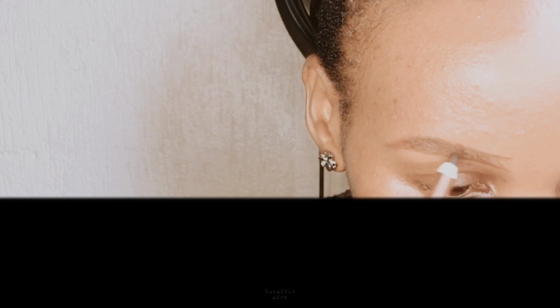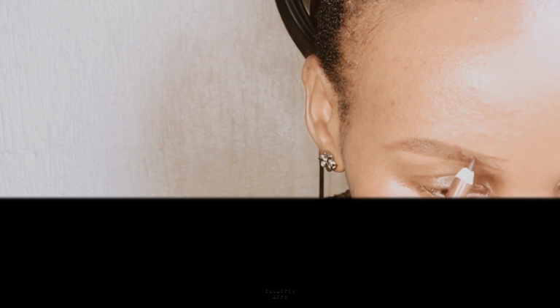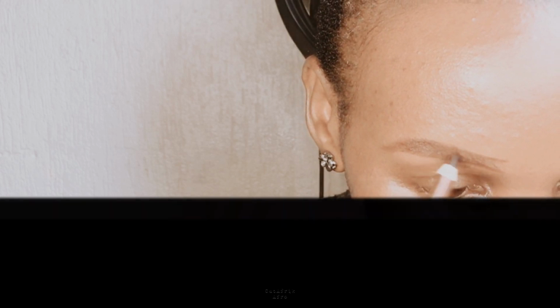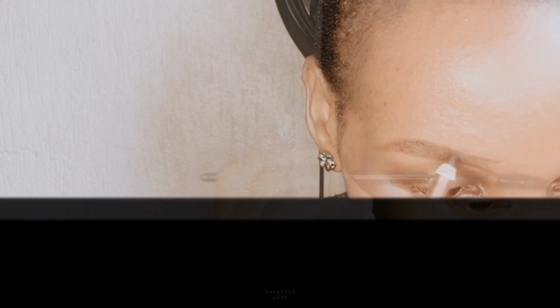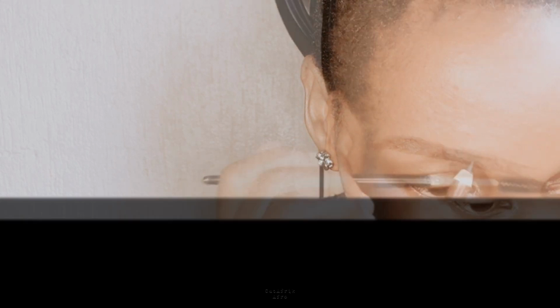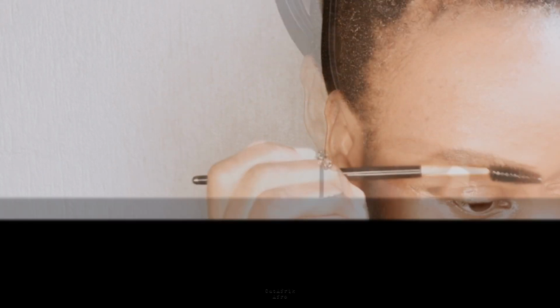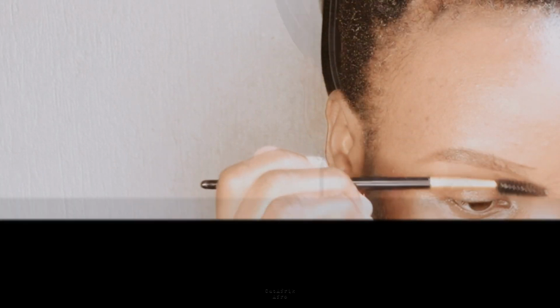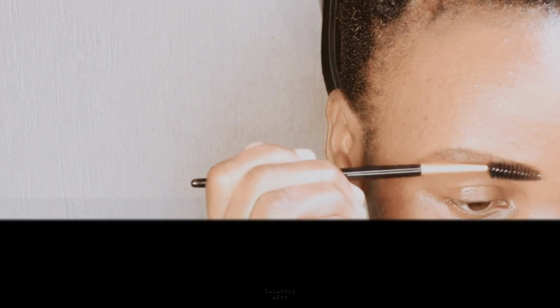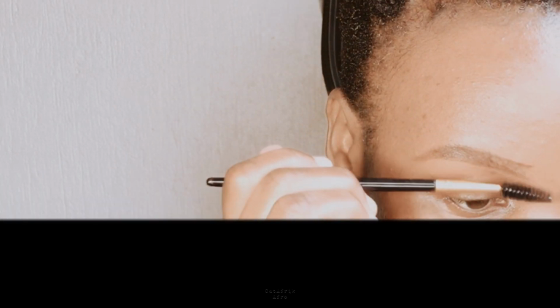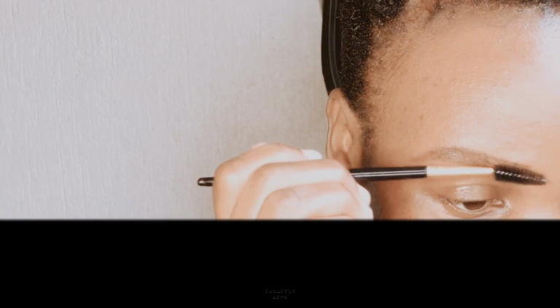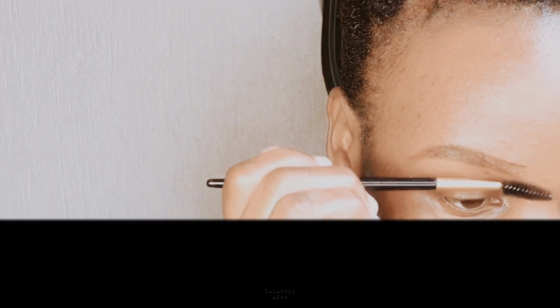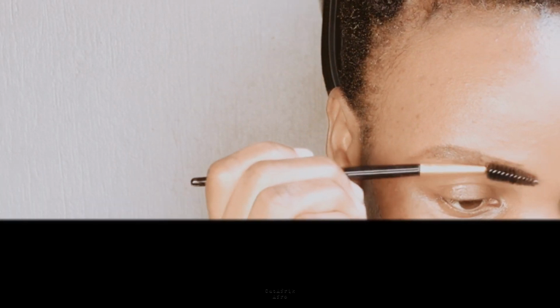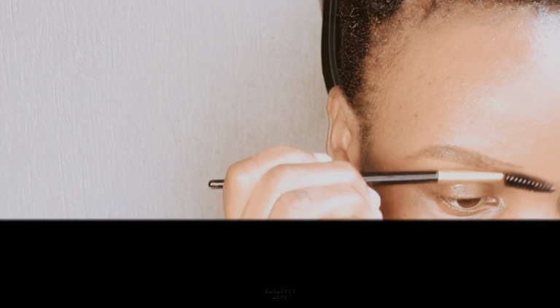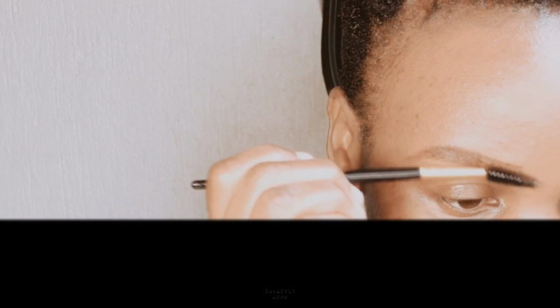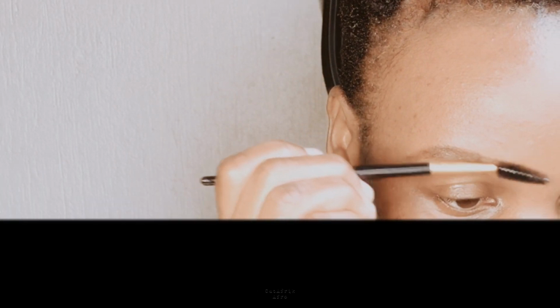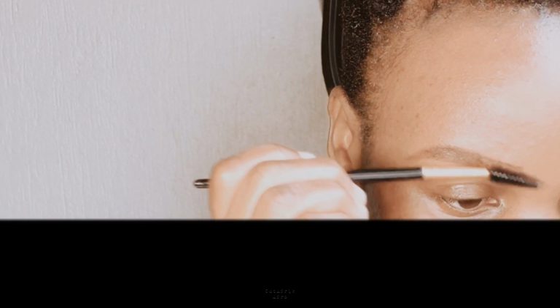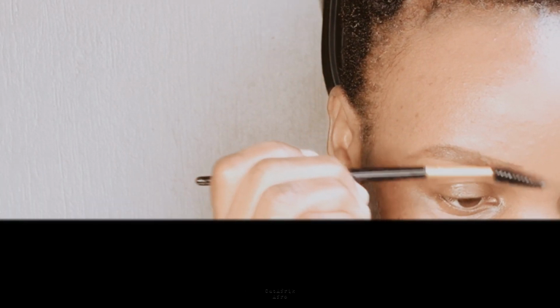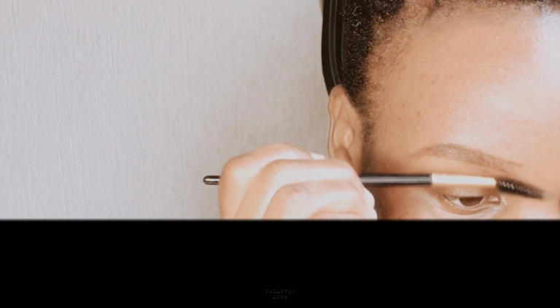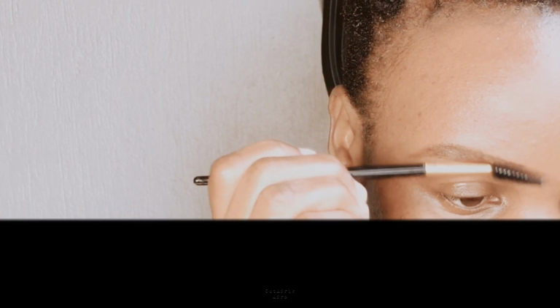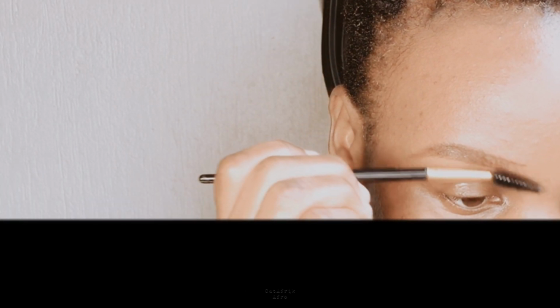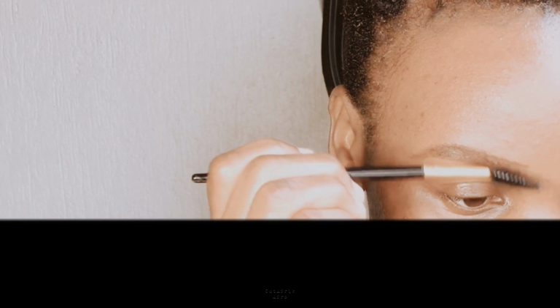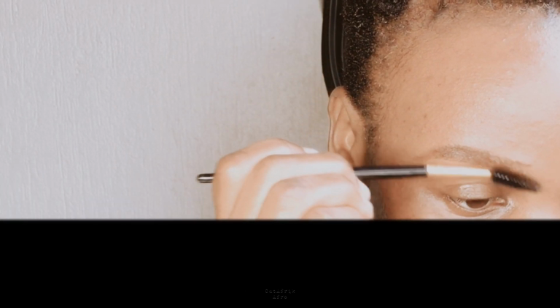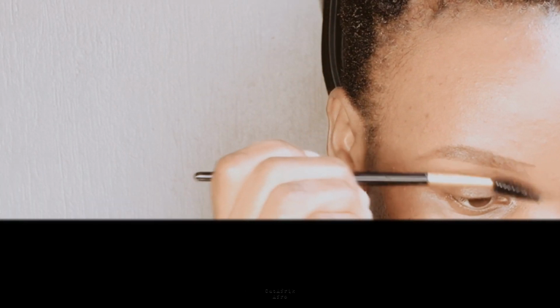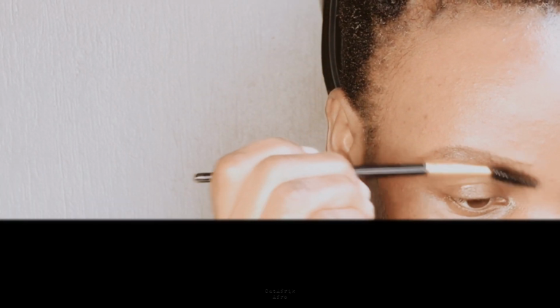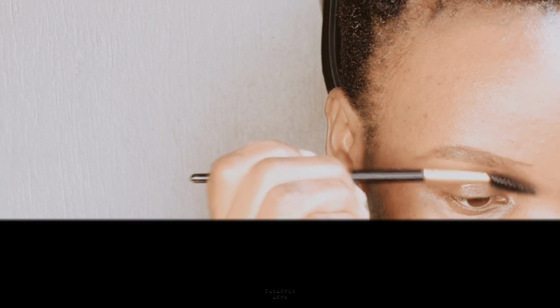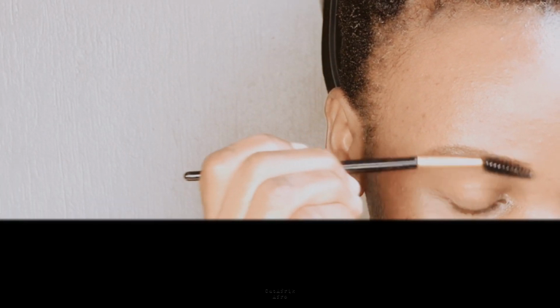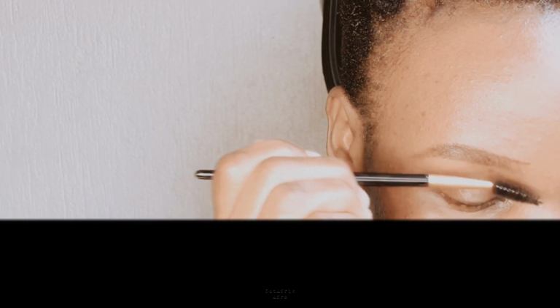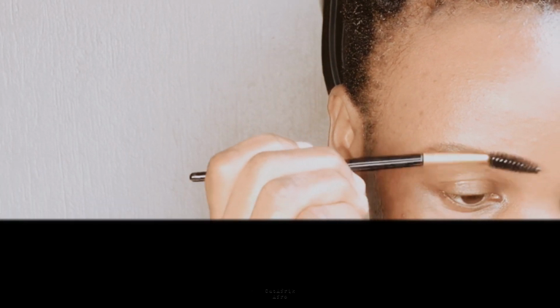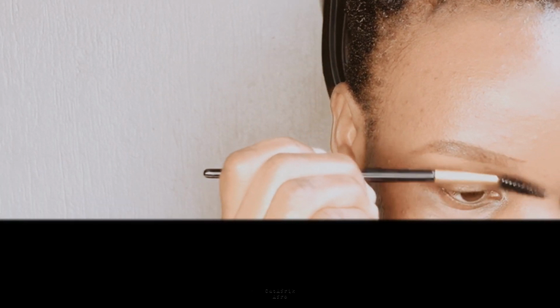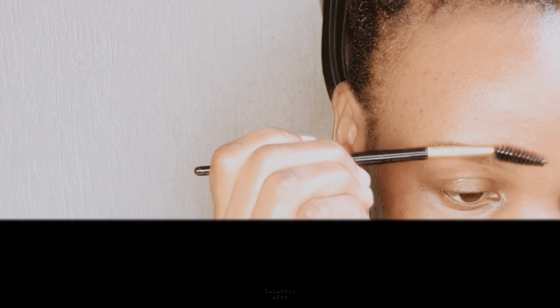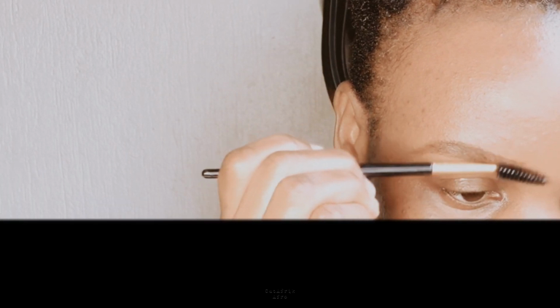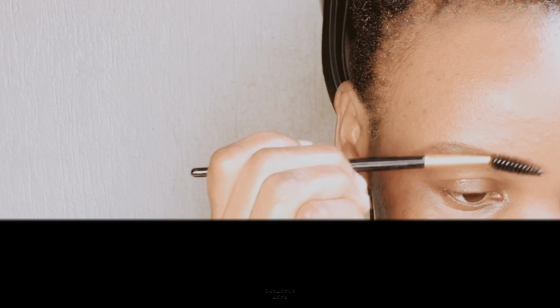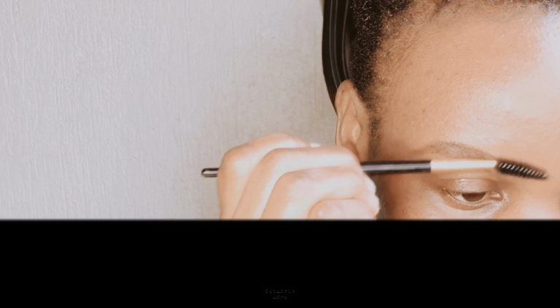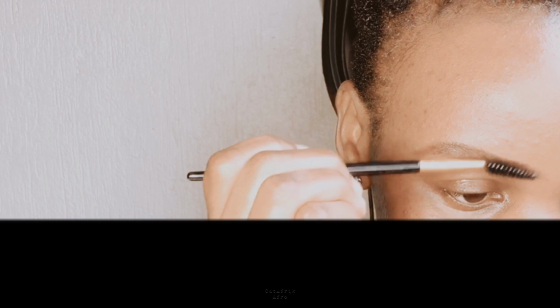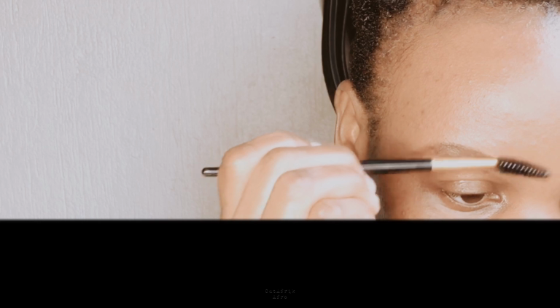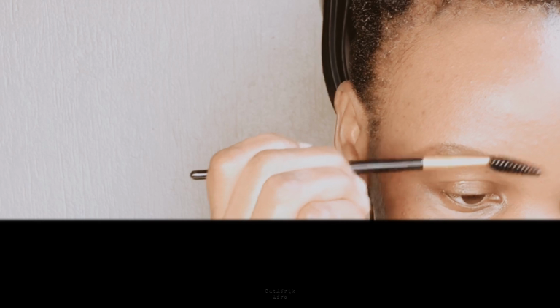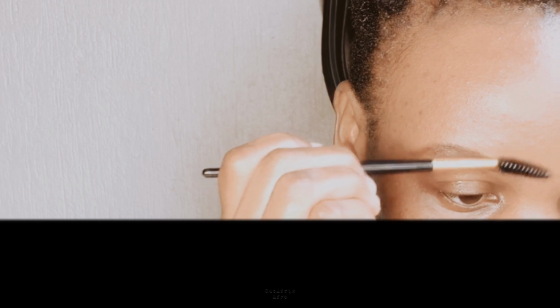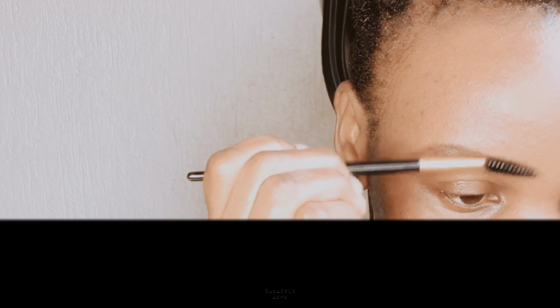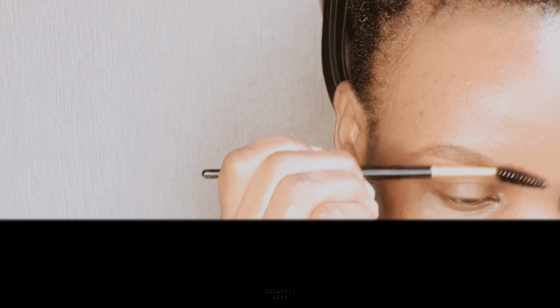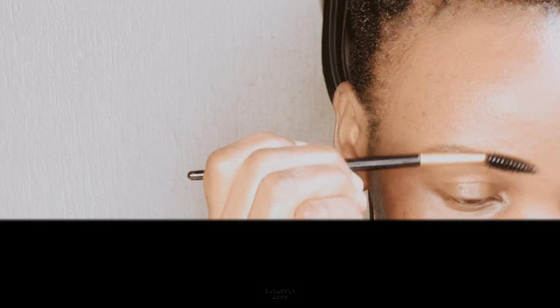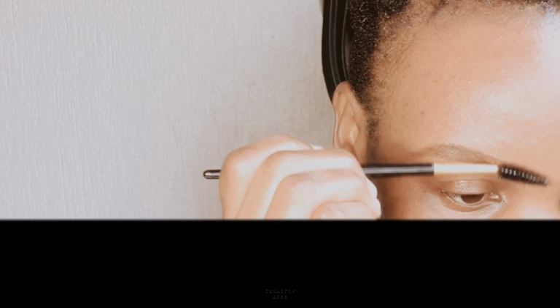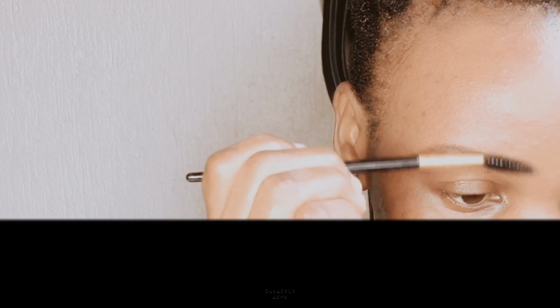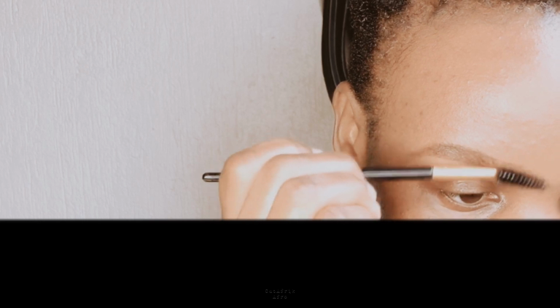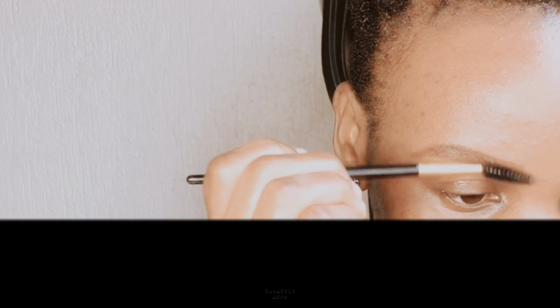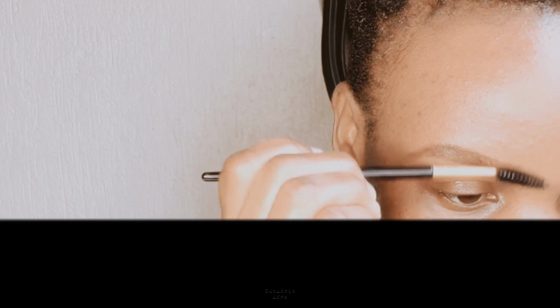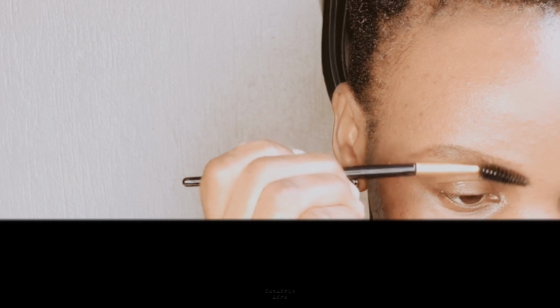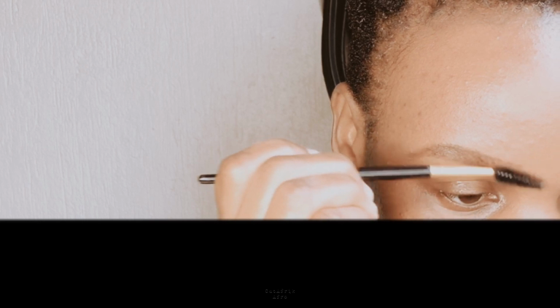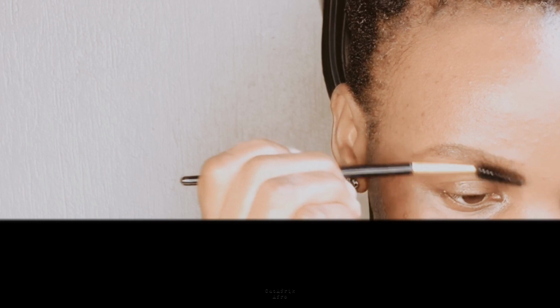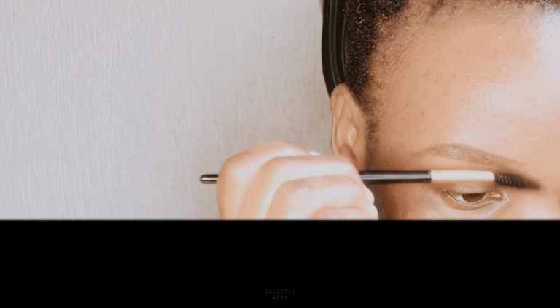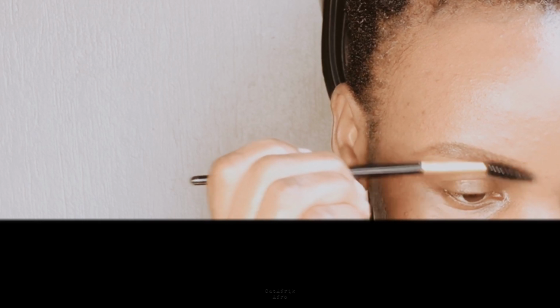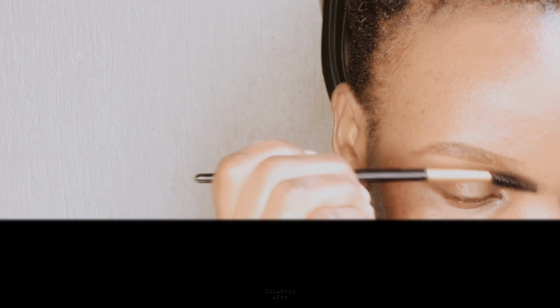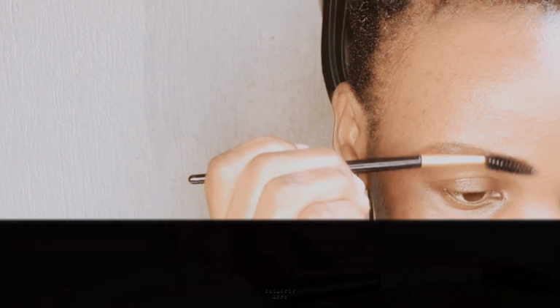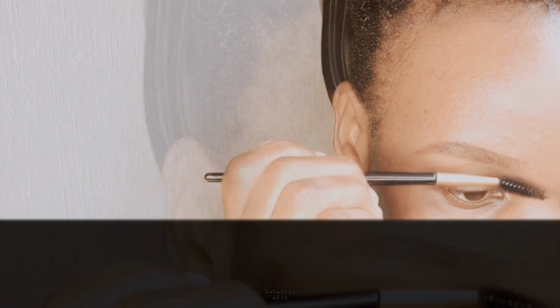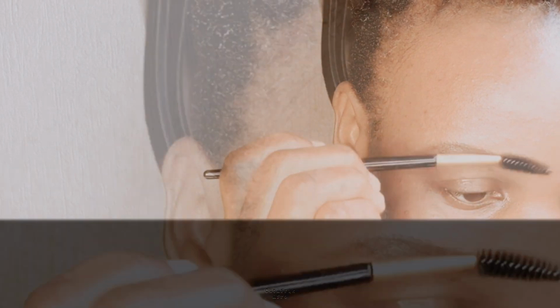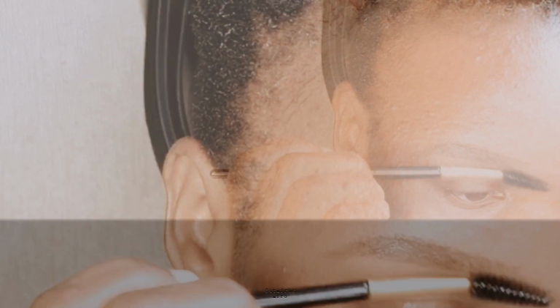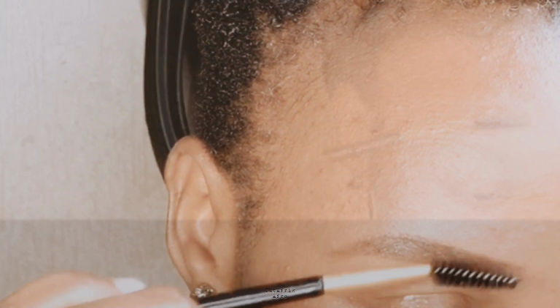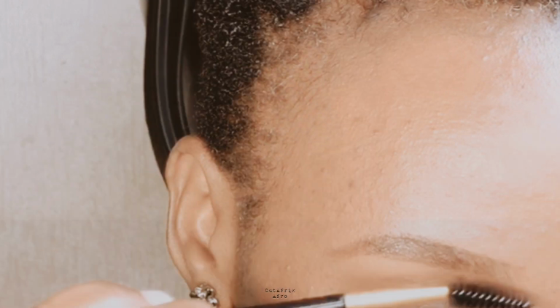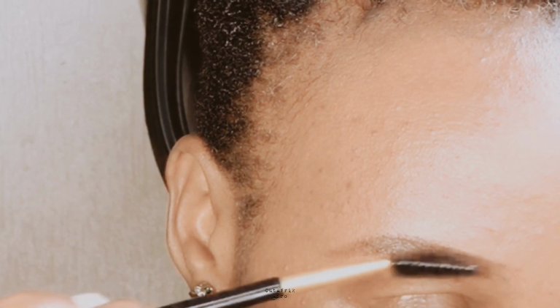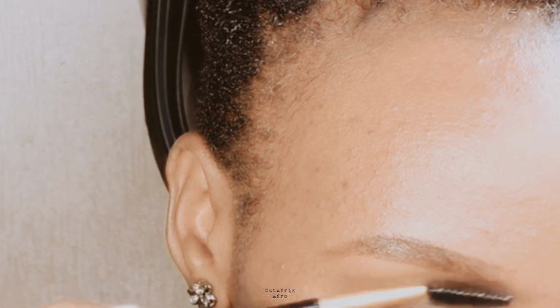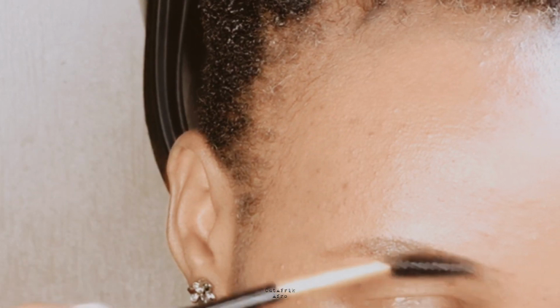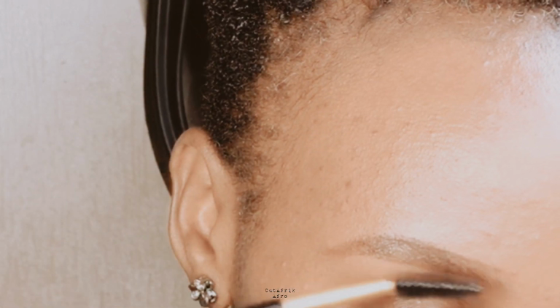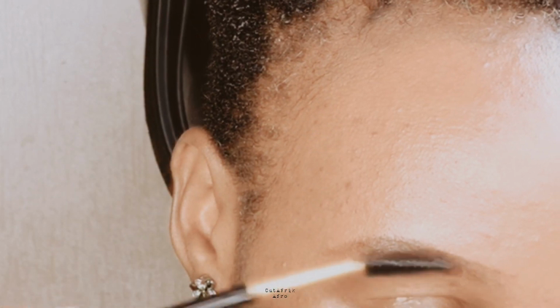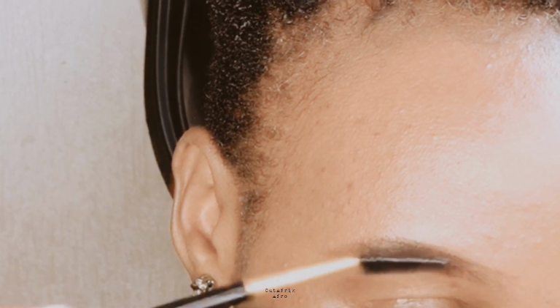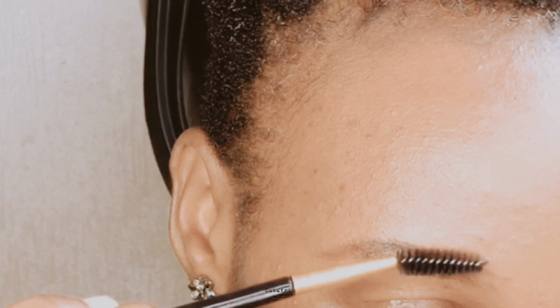Now you want to blend to create a smoother transition between the shades. Minimize any hard lines, clean up, and just make it look nice.